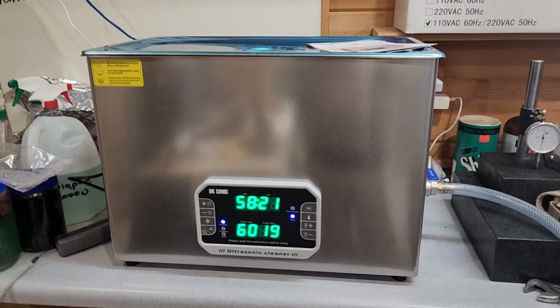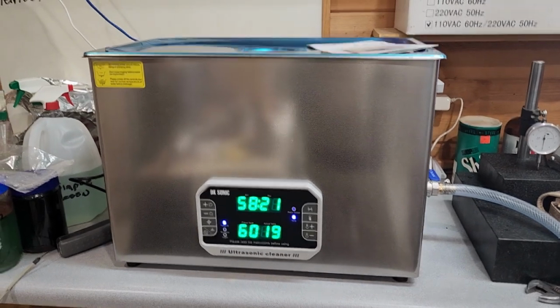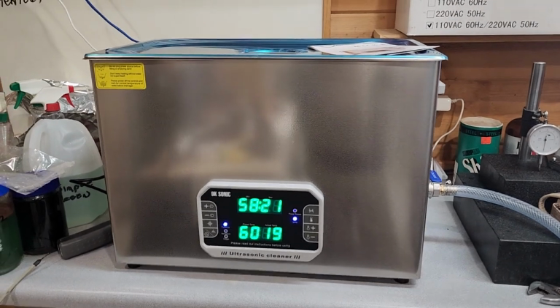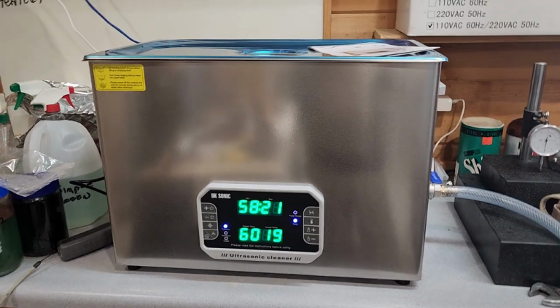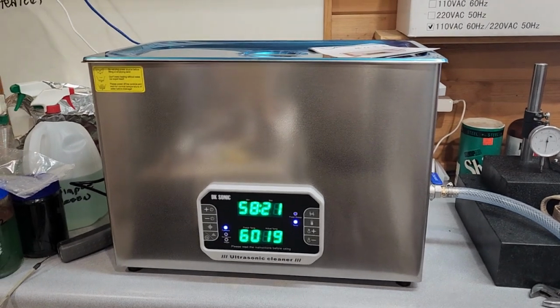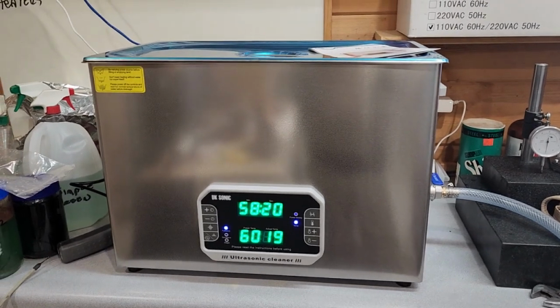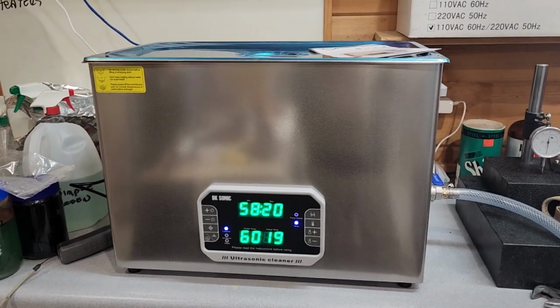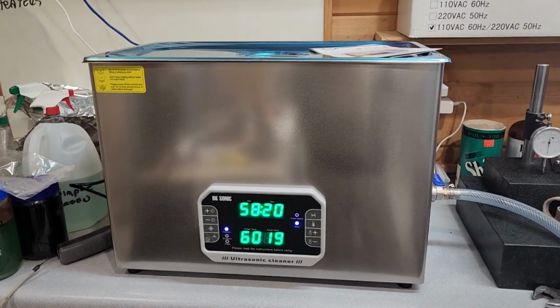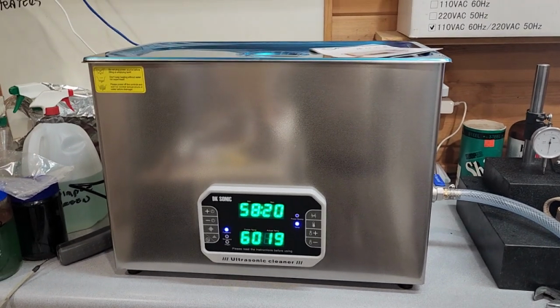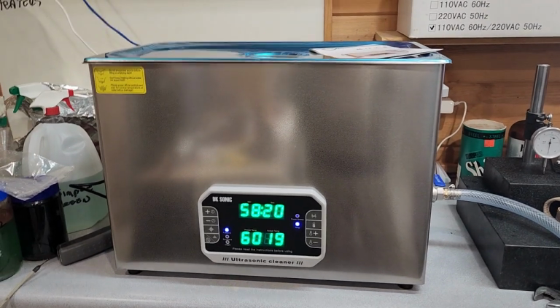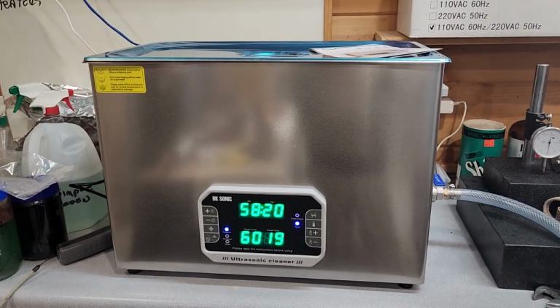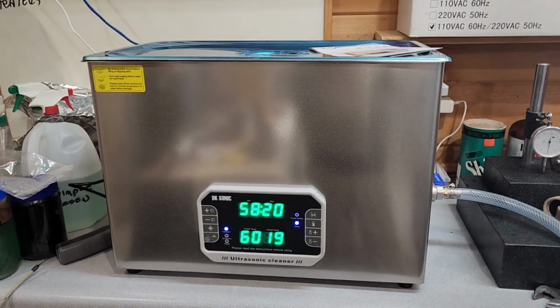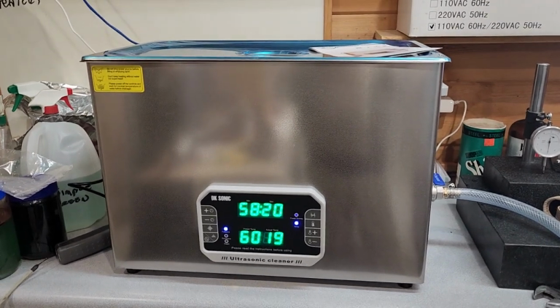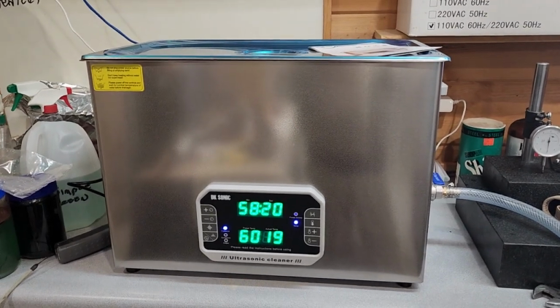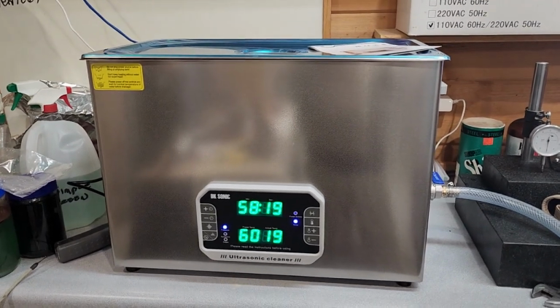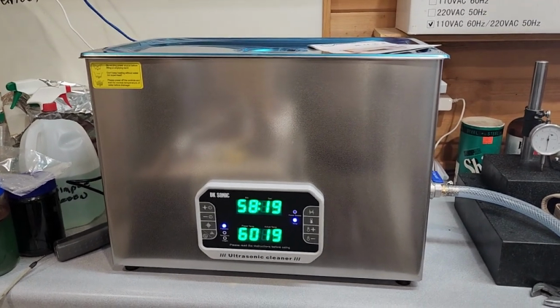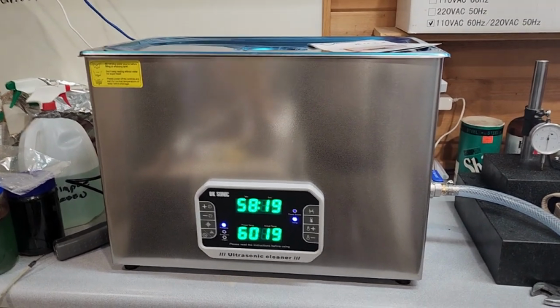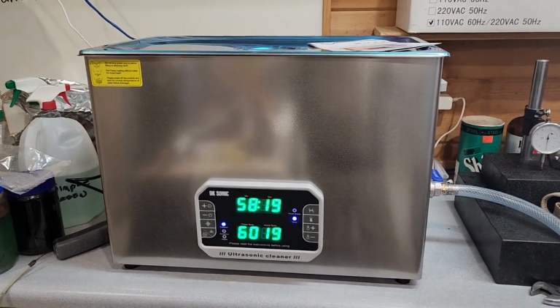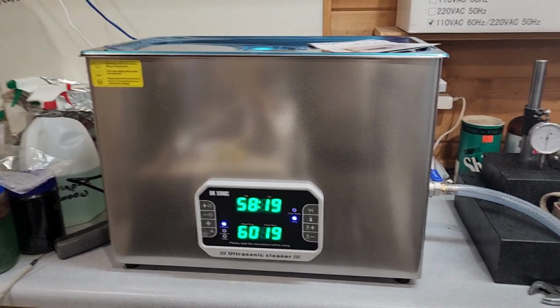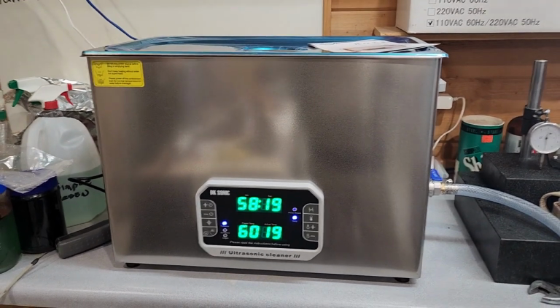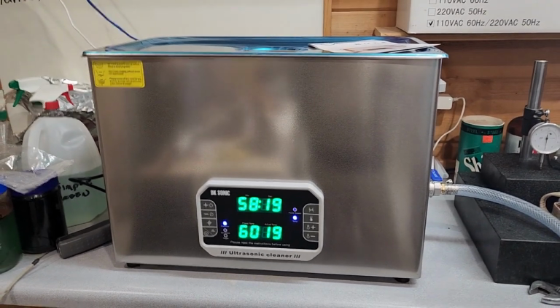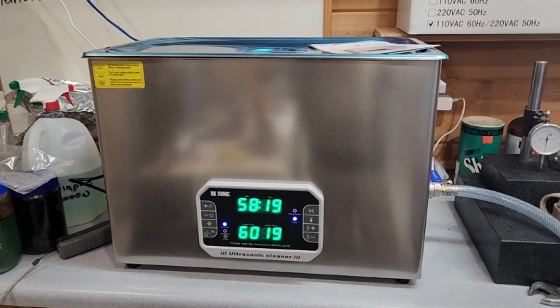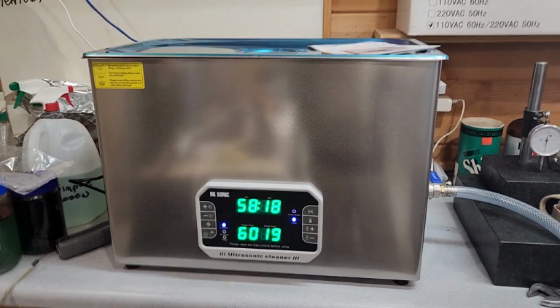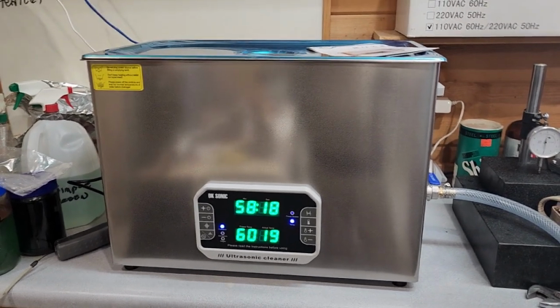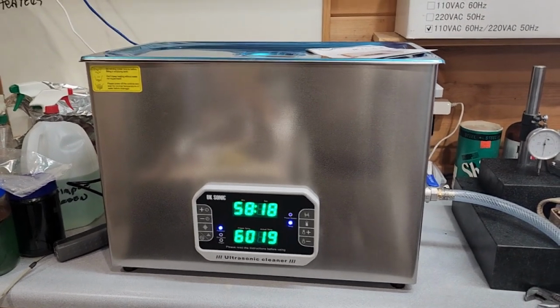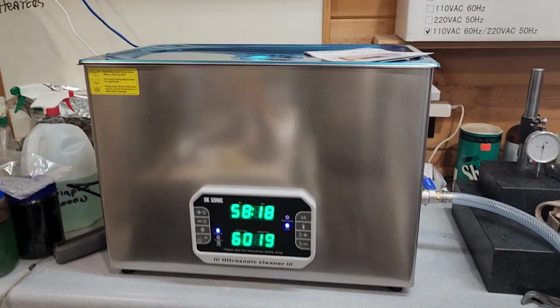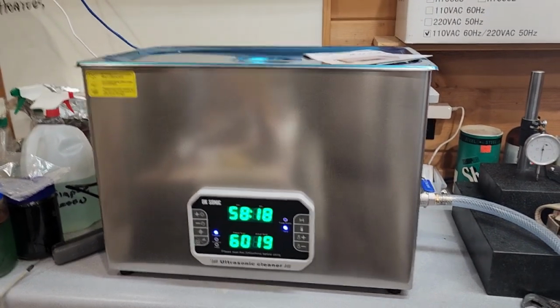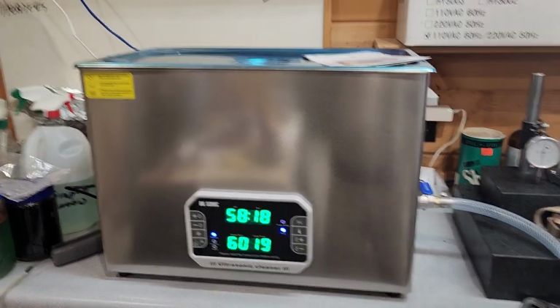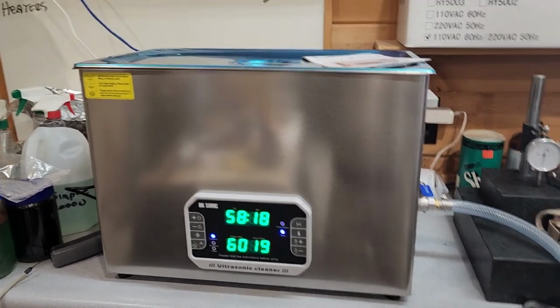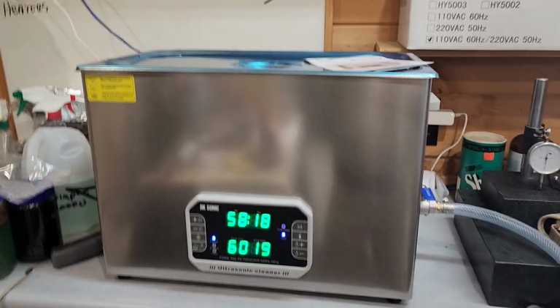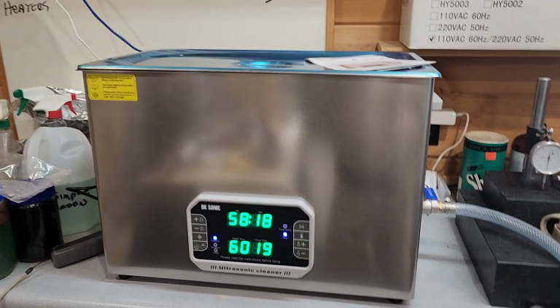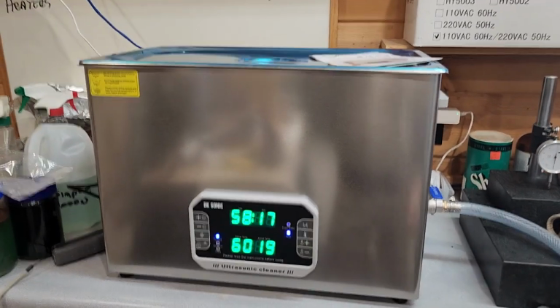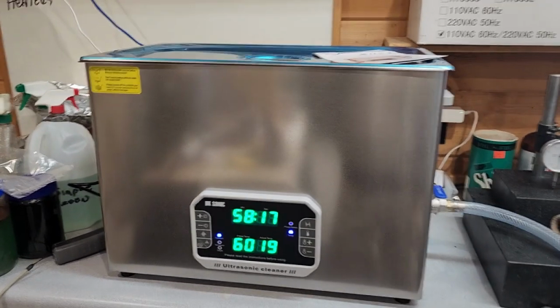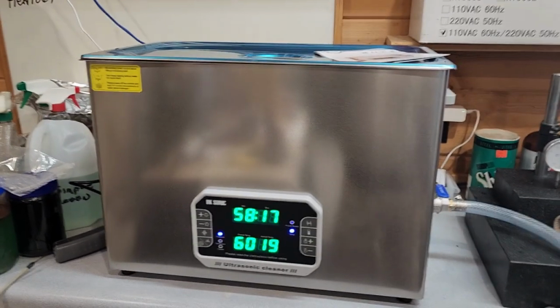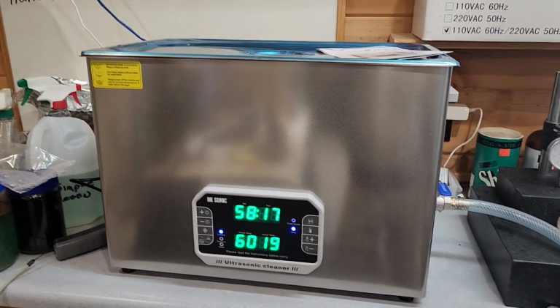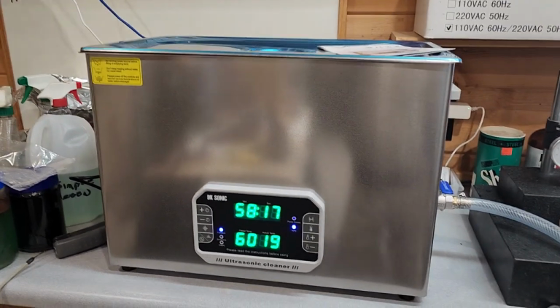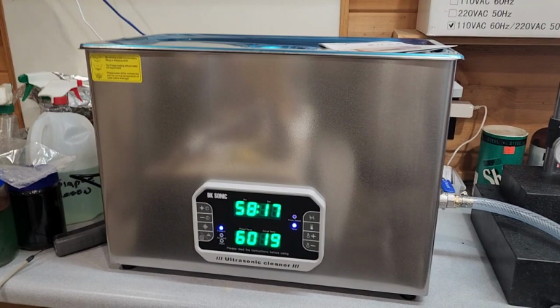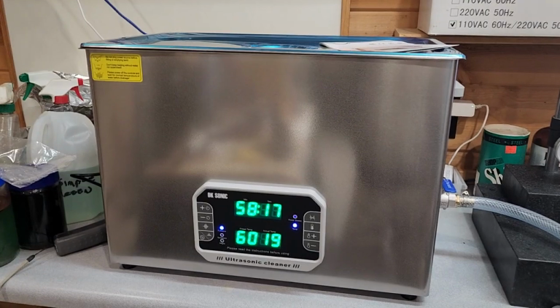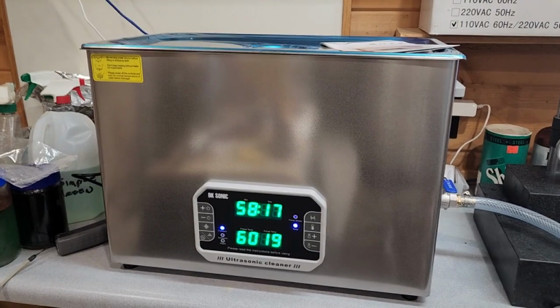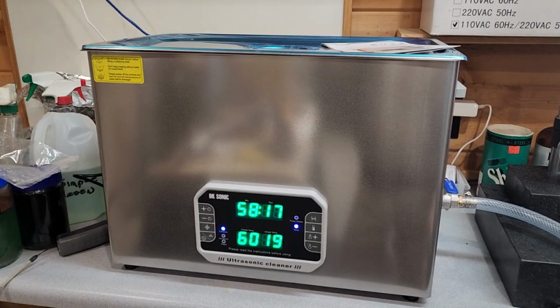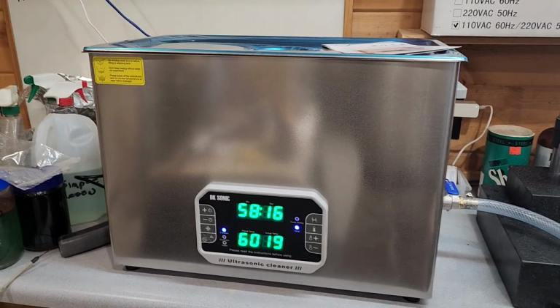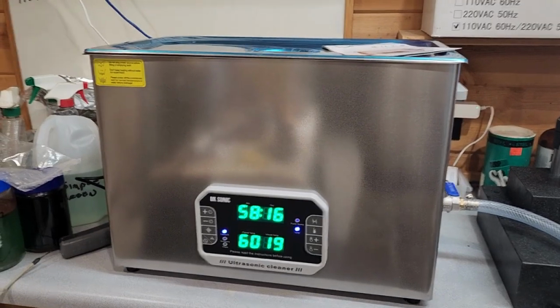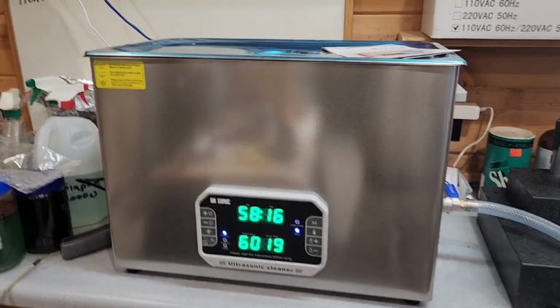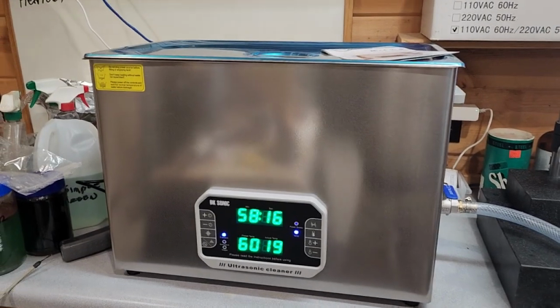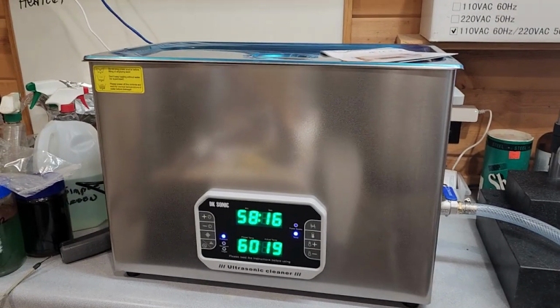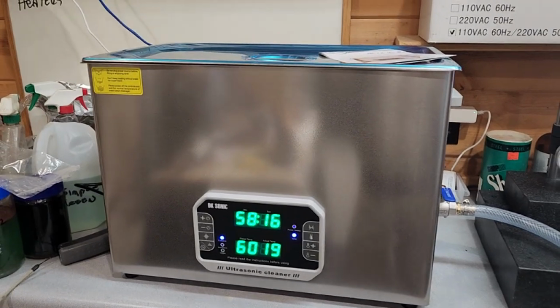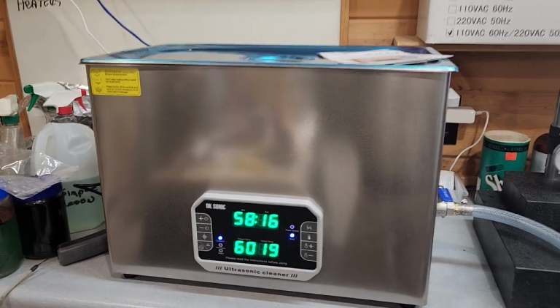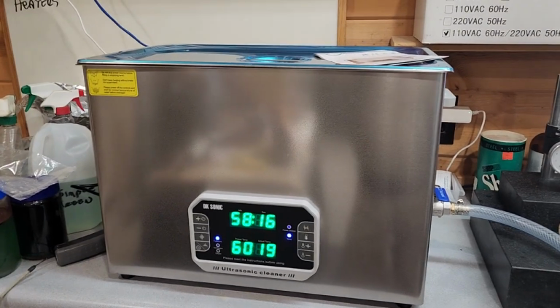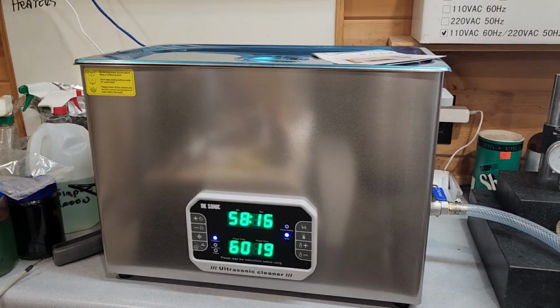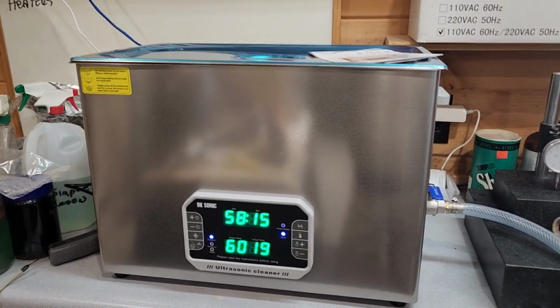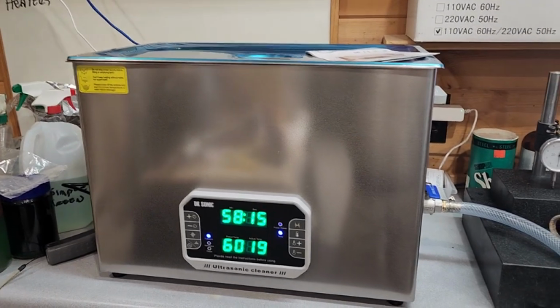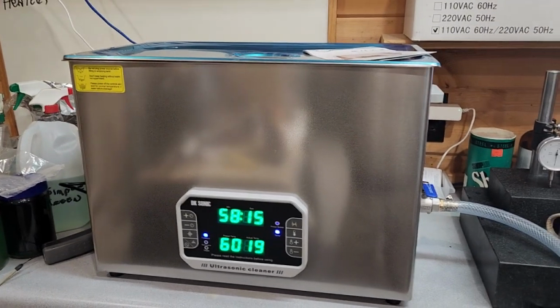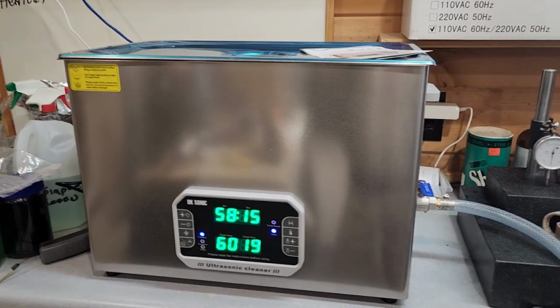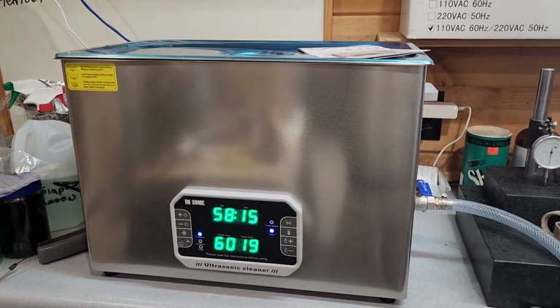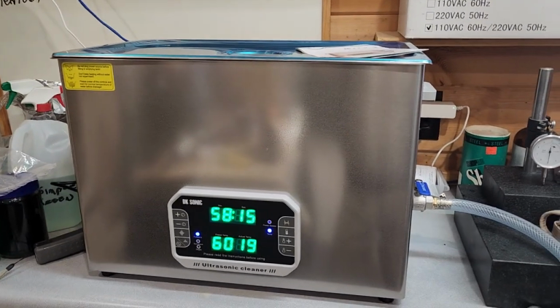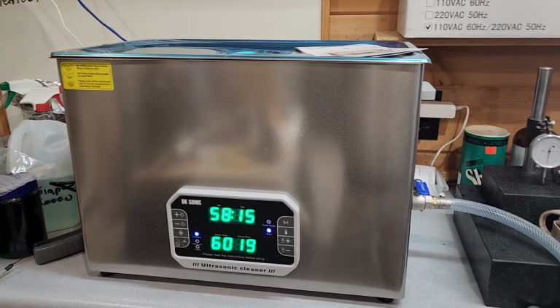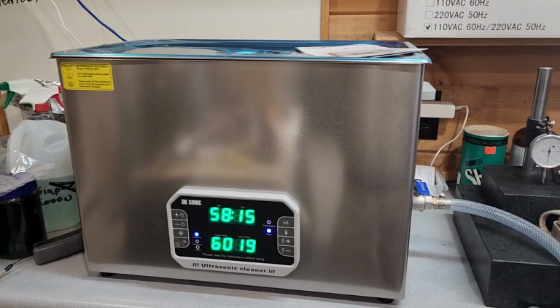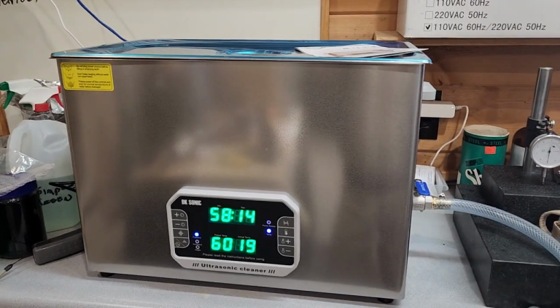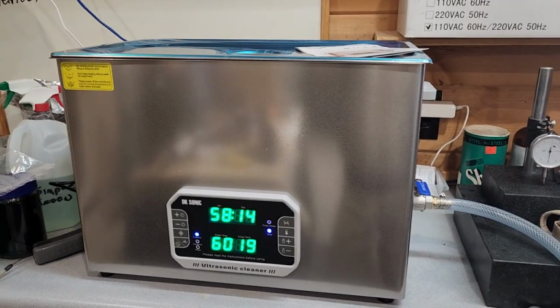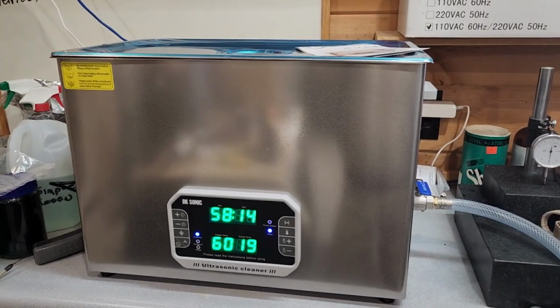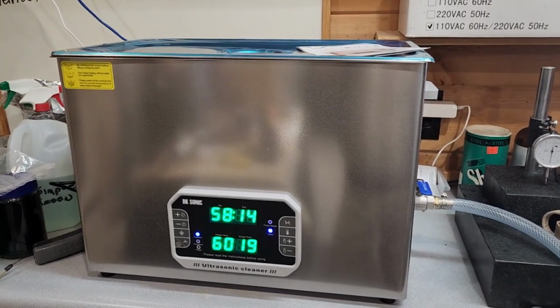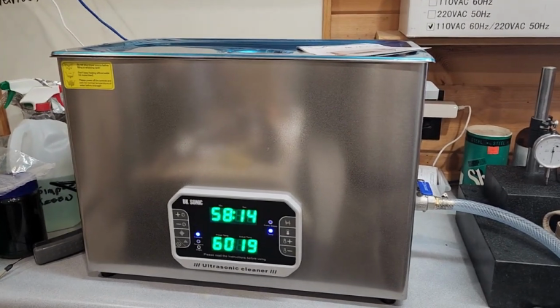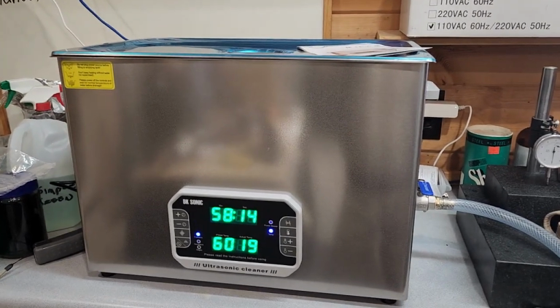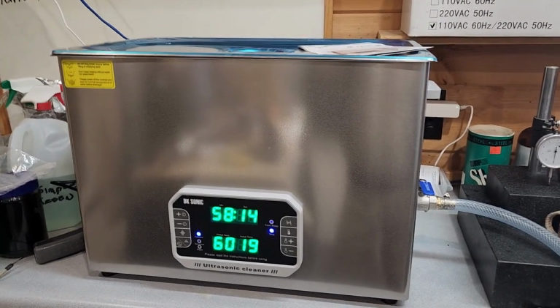I'm going to have a ton of aluminum parts that I'm going to want to clean up before I send them out to AniGuyz.